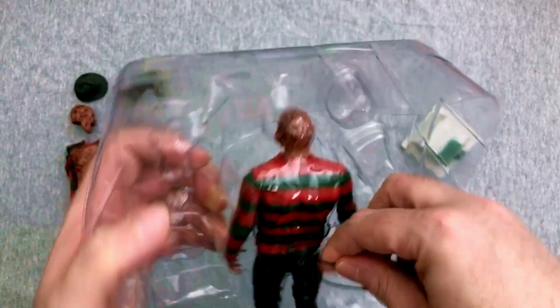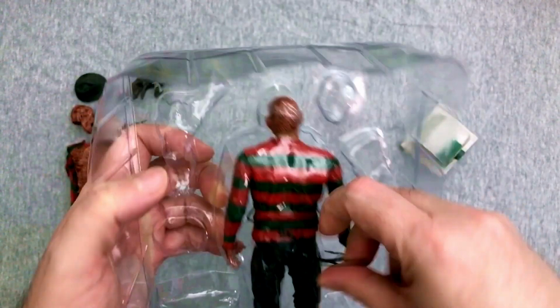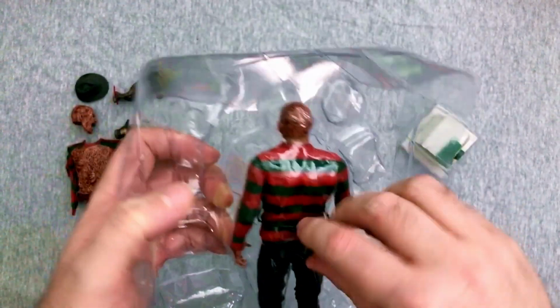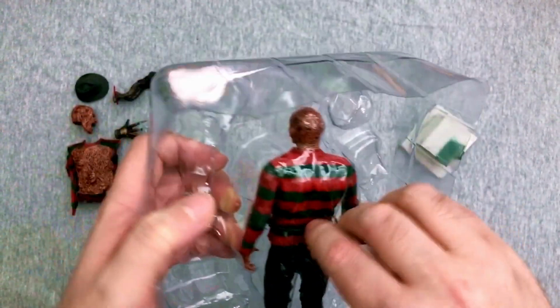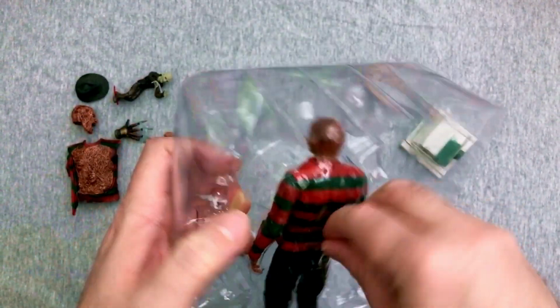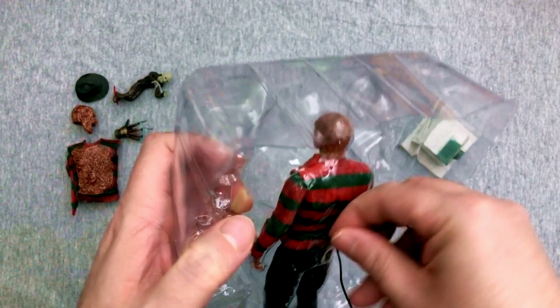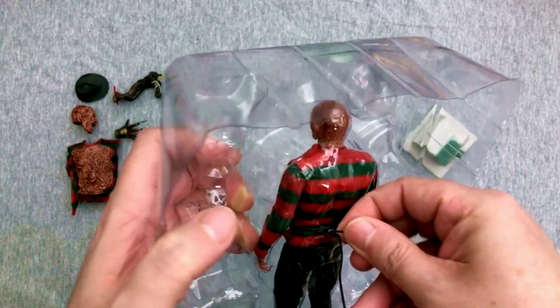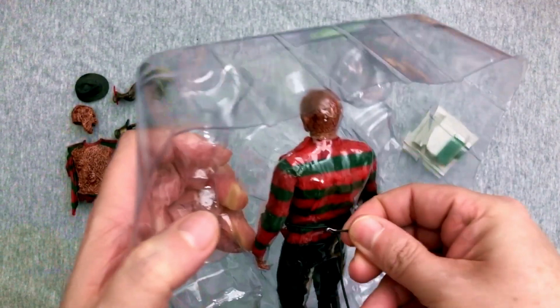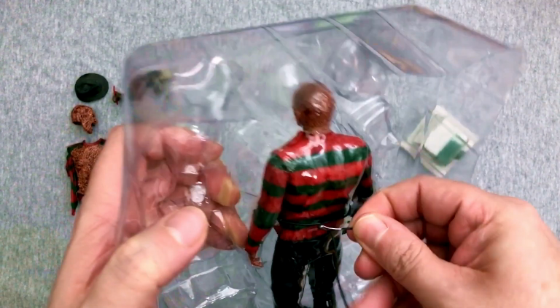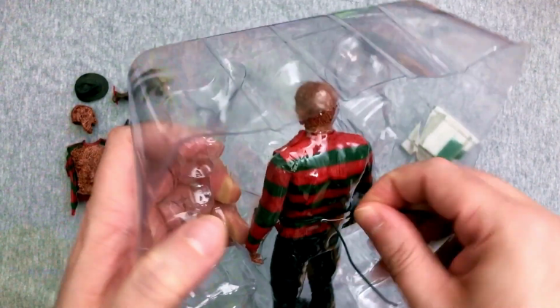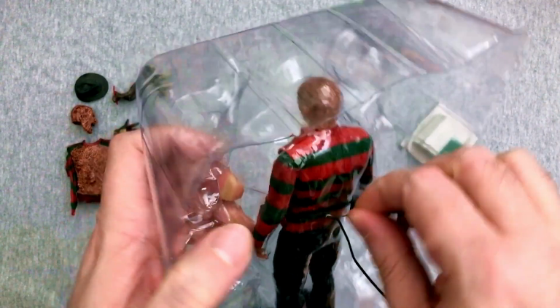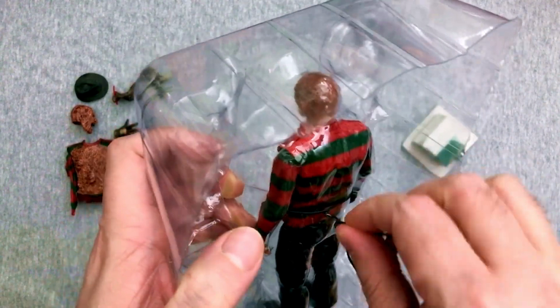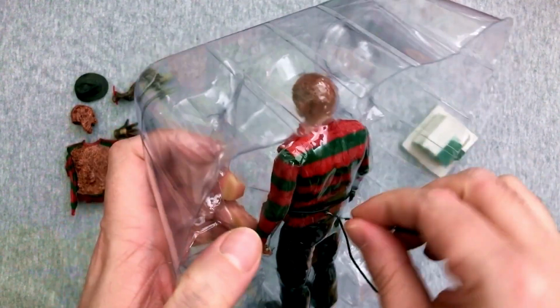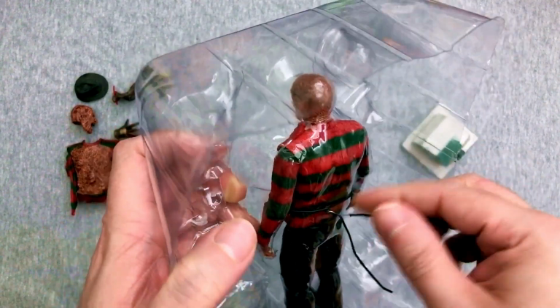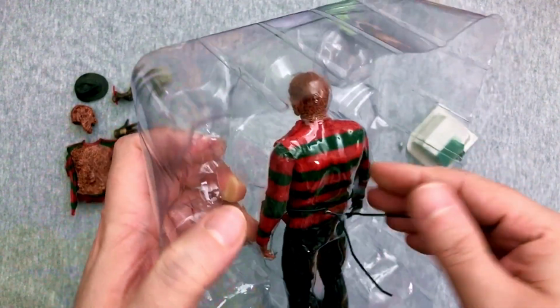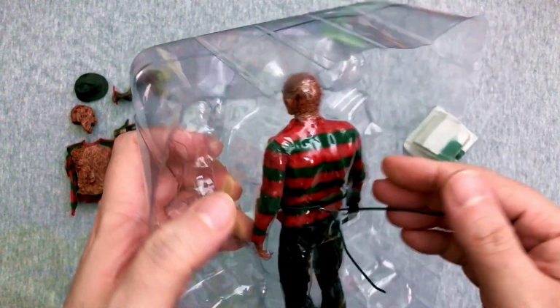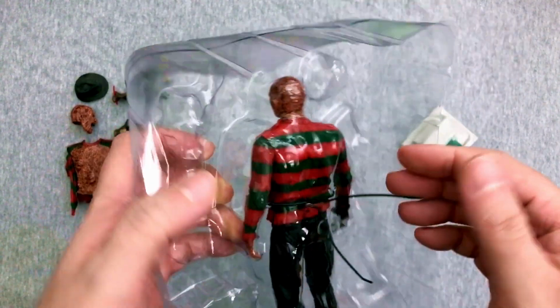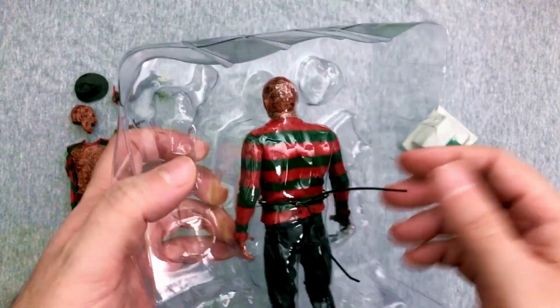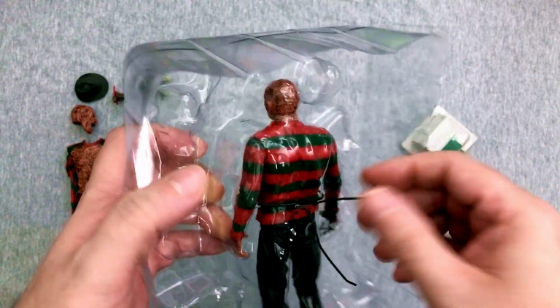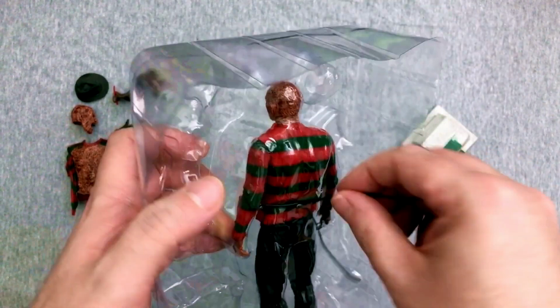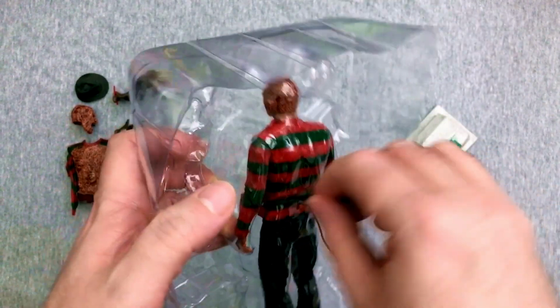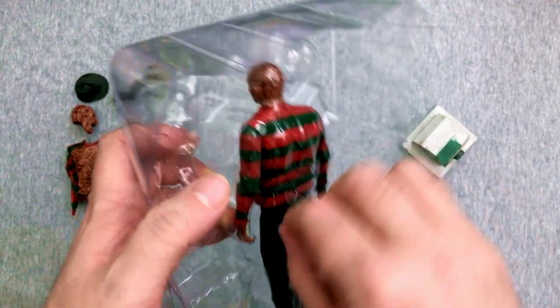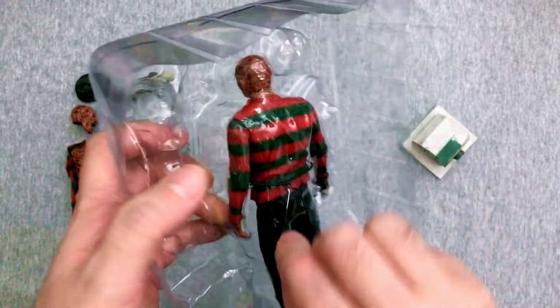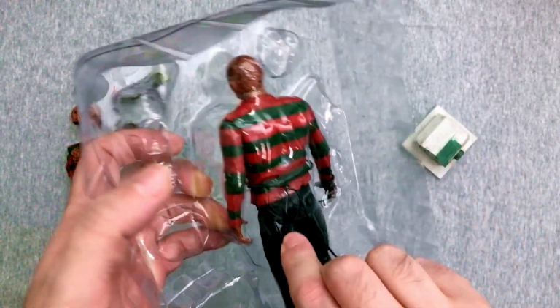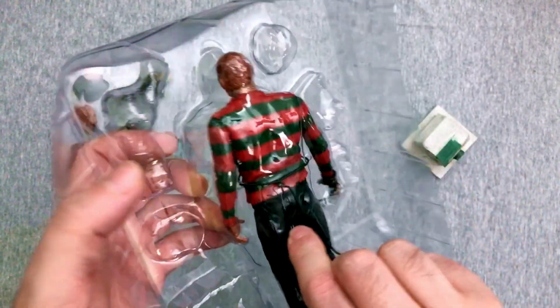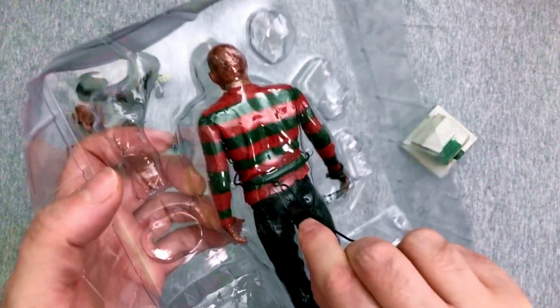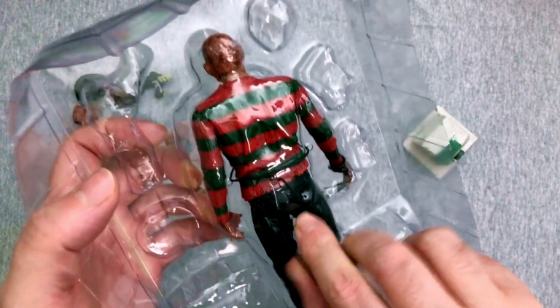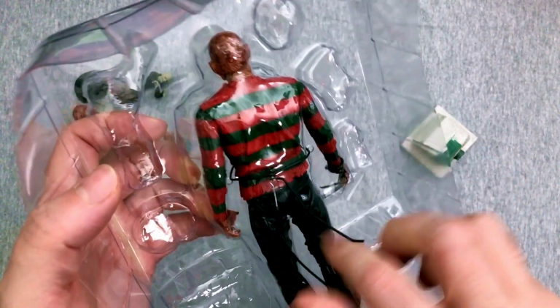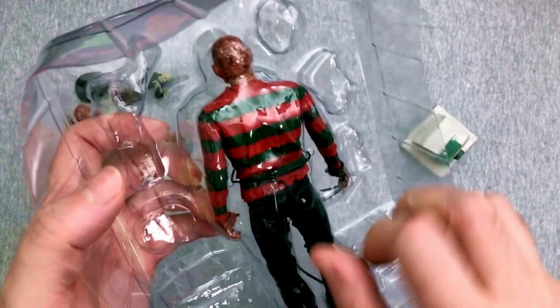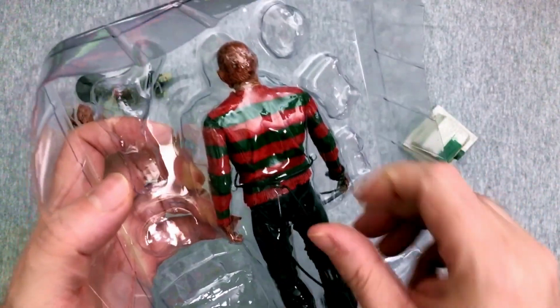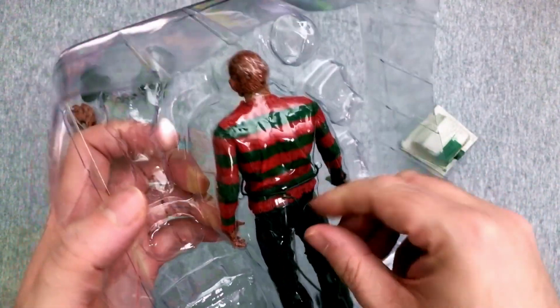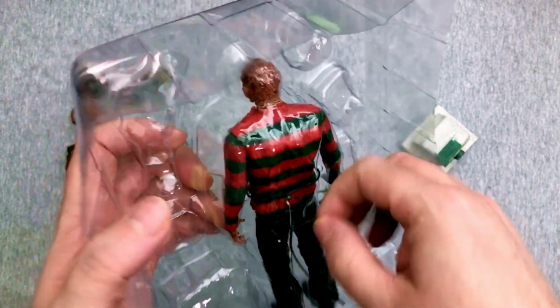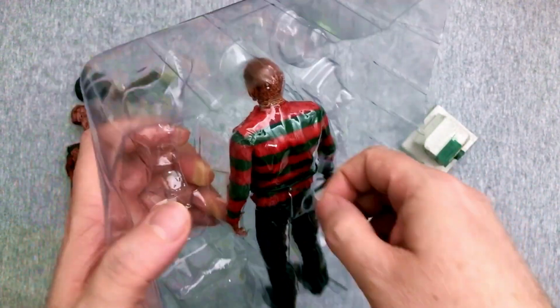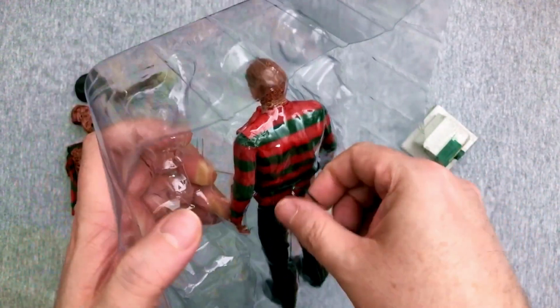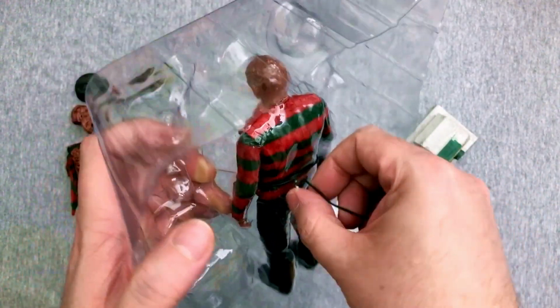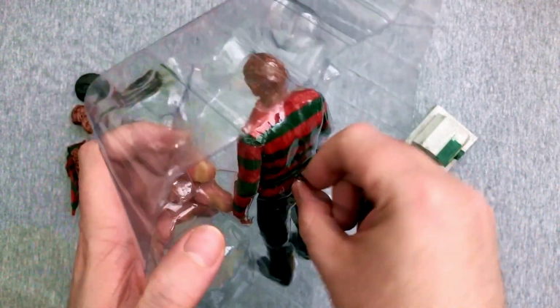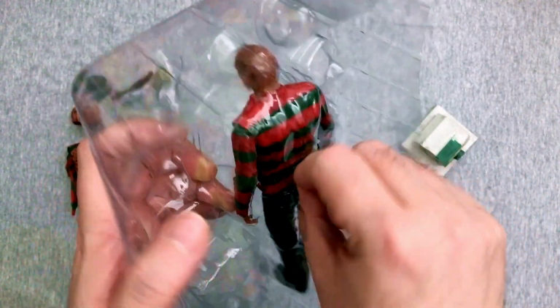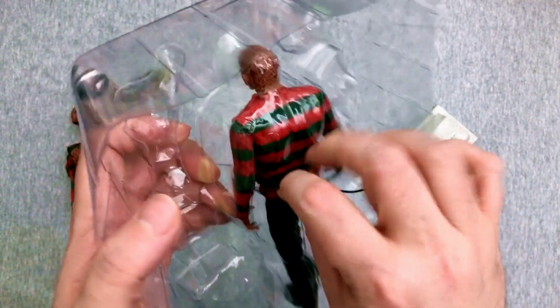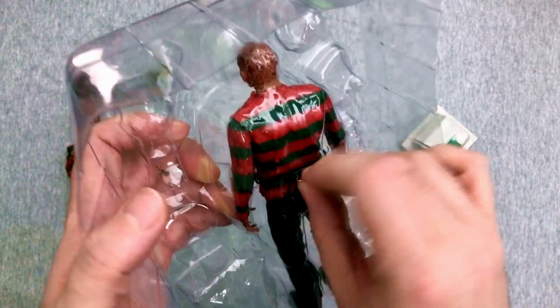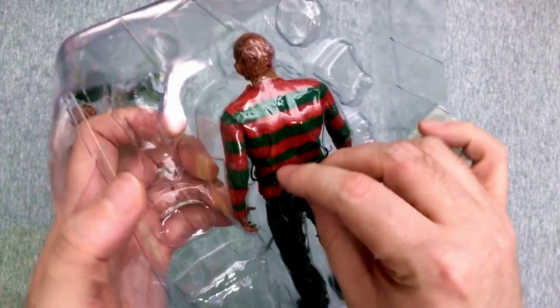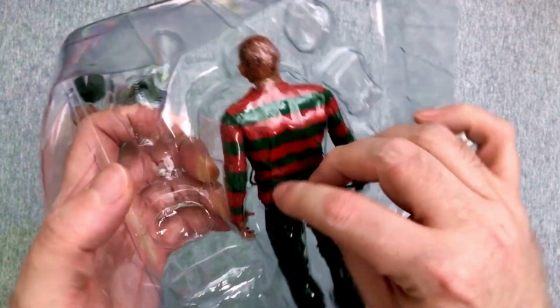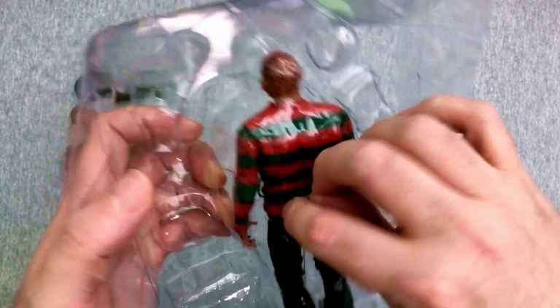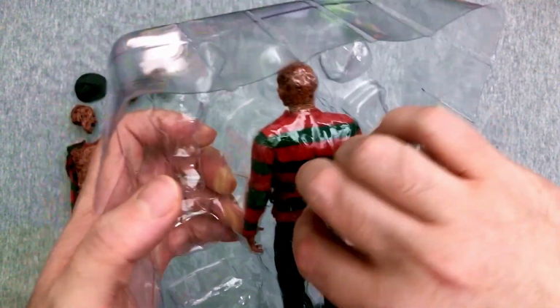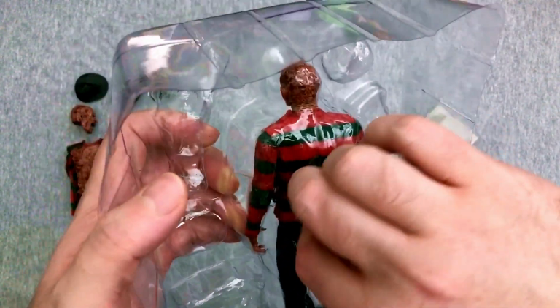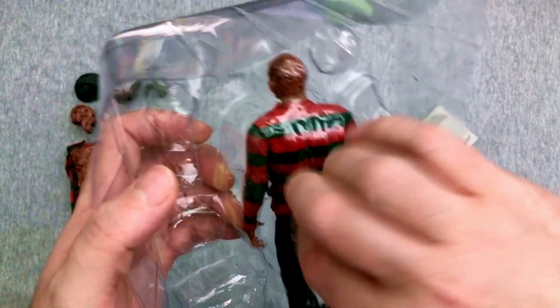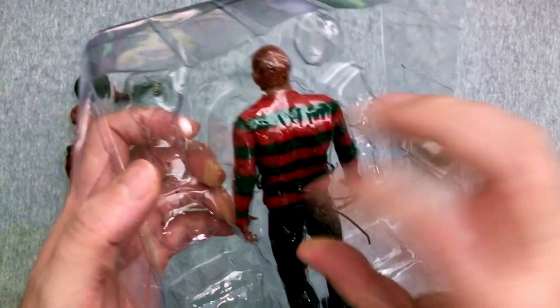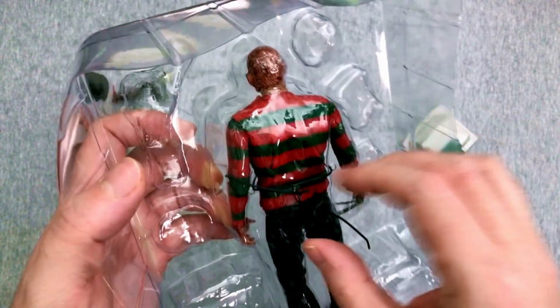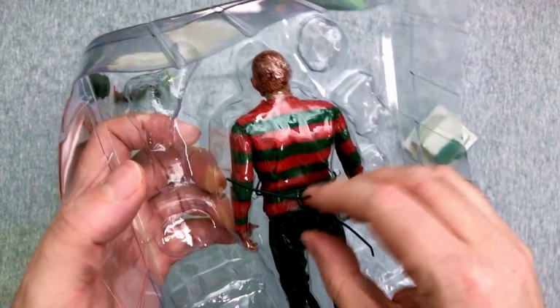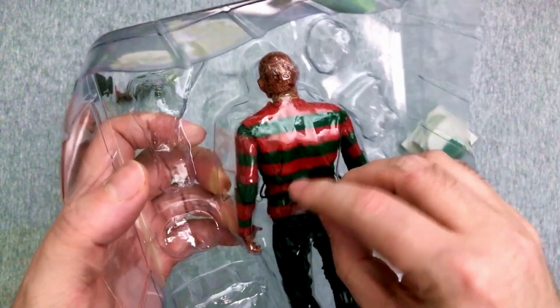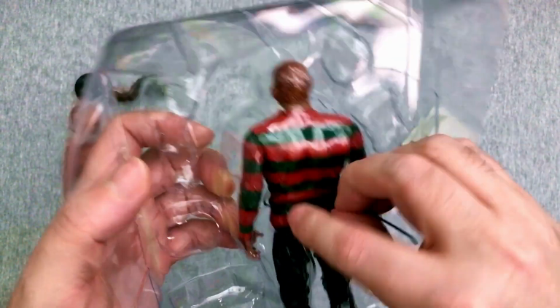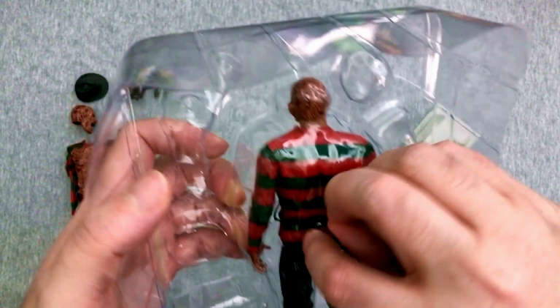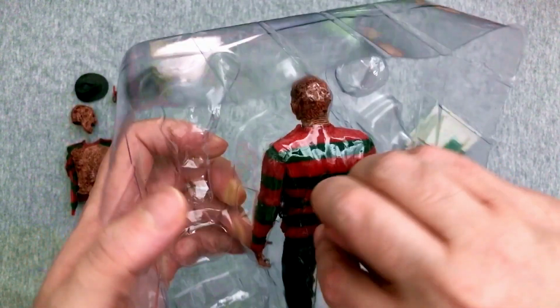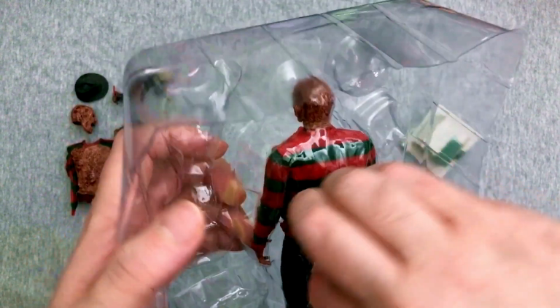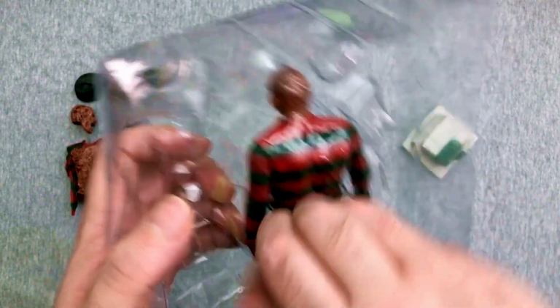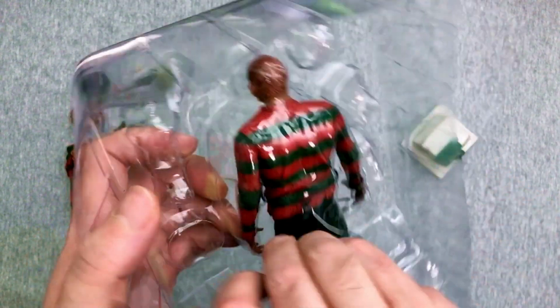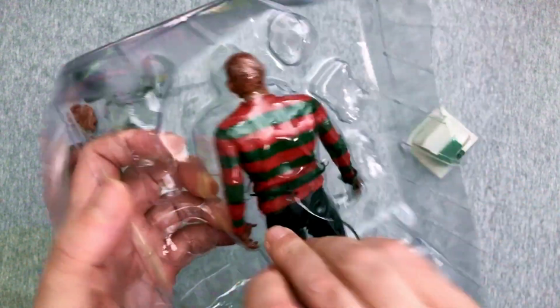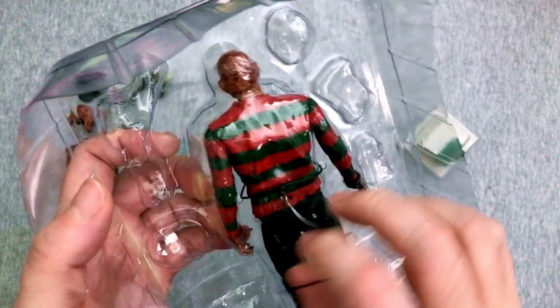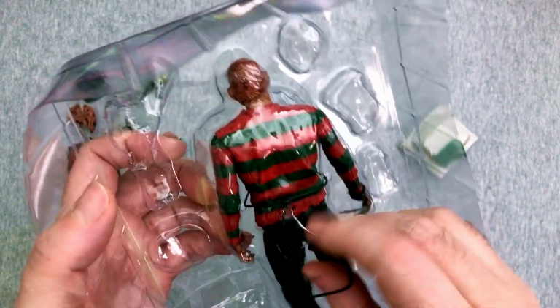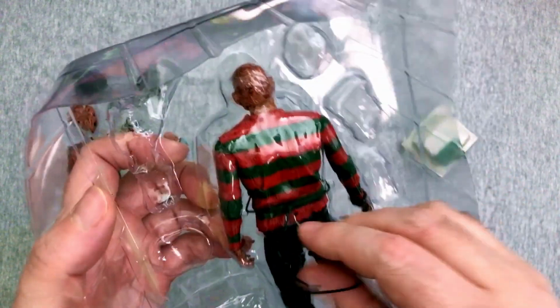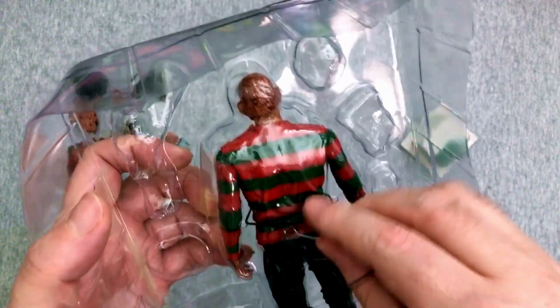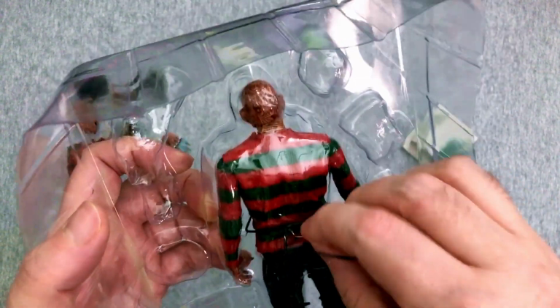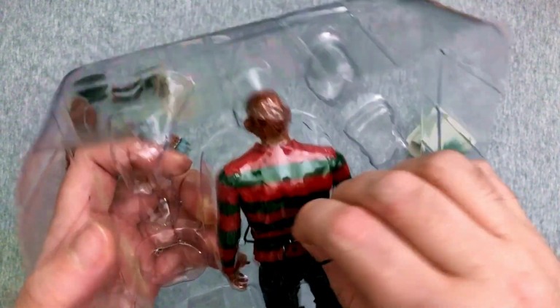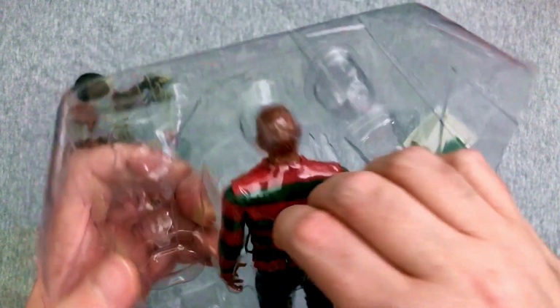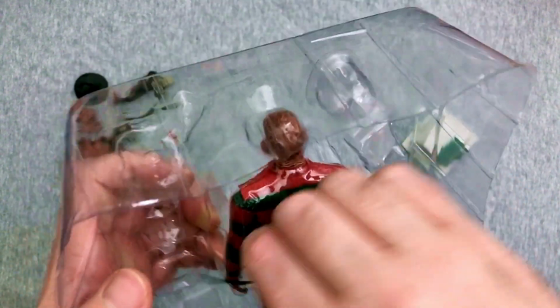Why am I having so much trouble with a twist tie that is like tied once? There we go, I think.